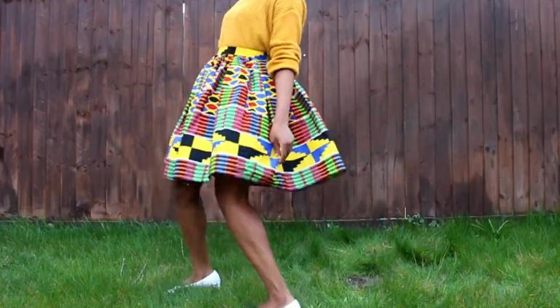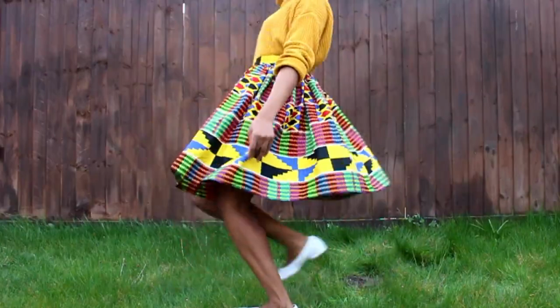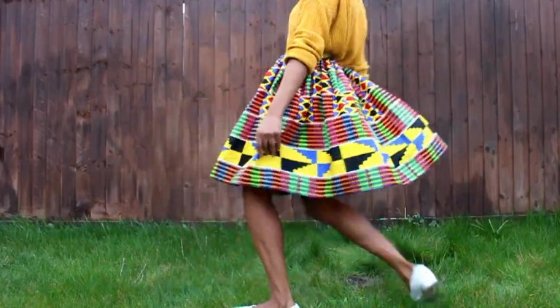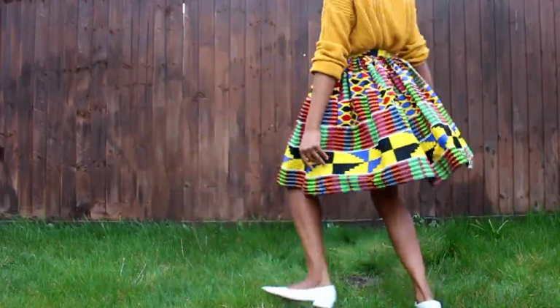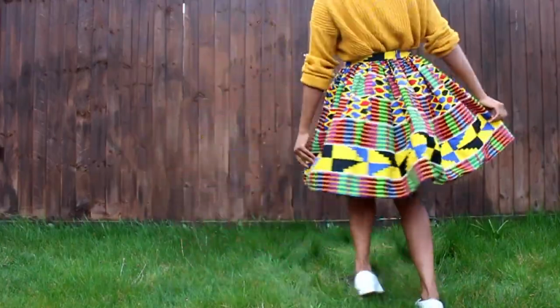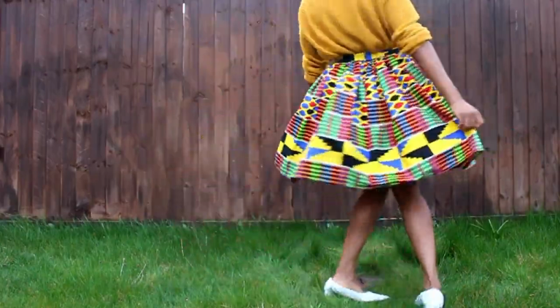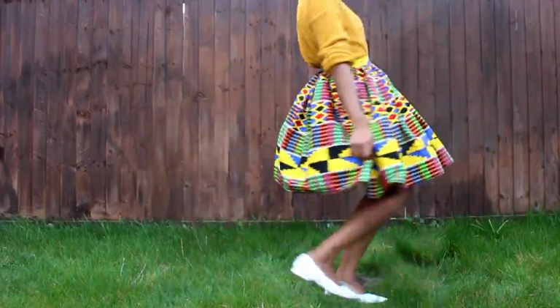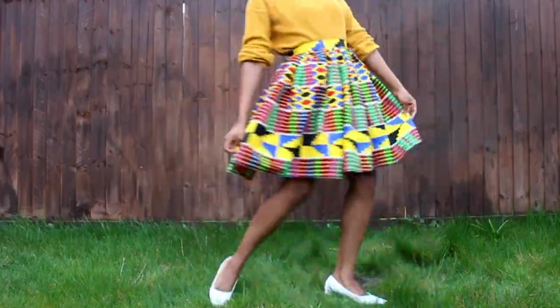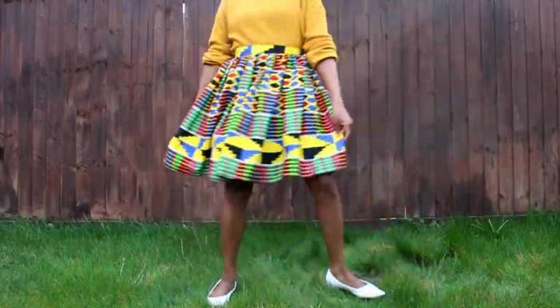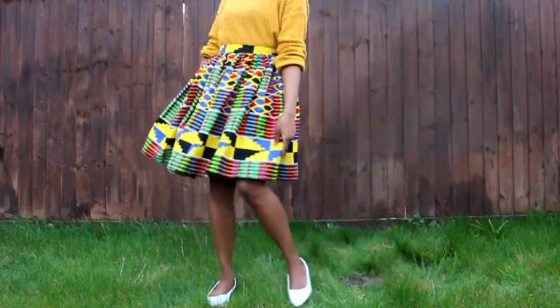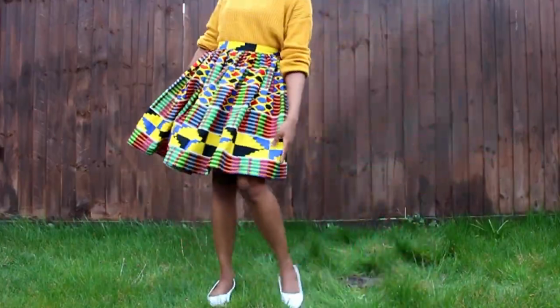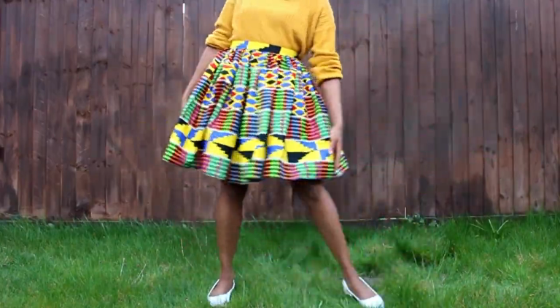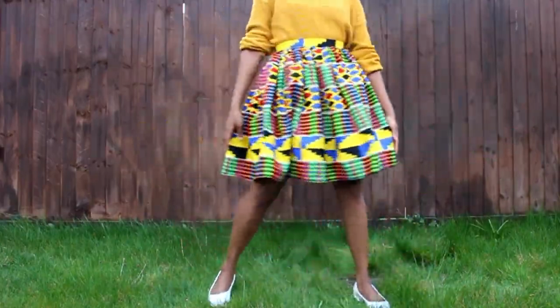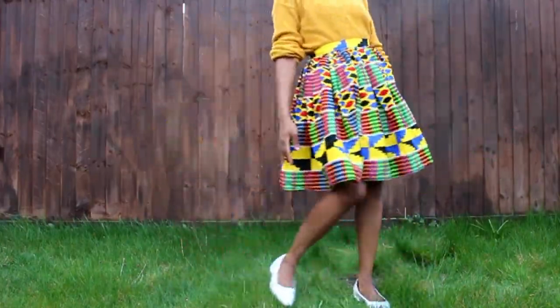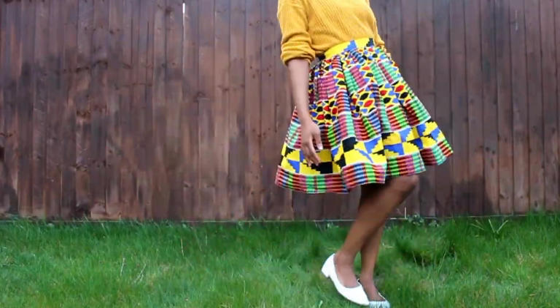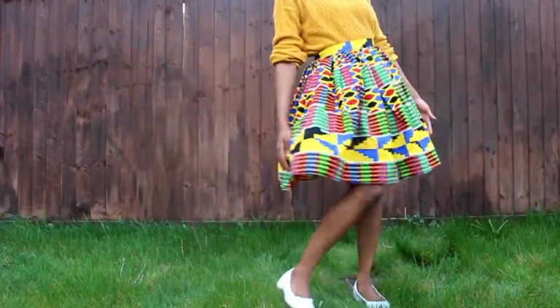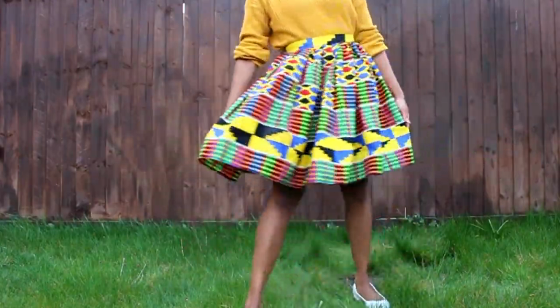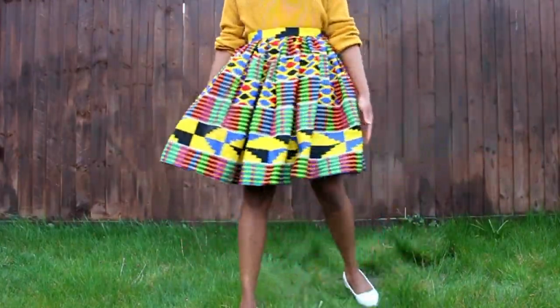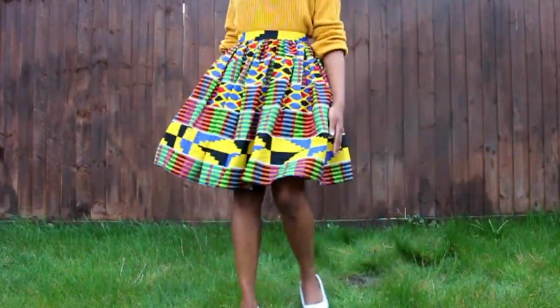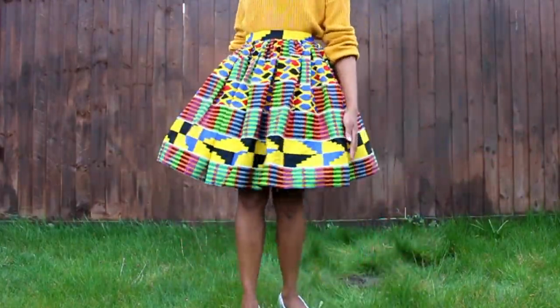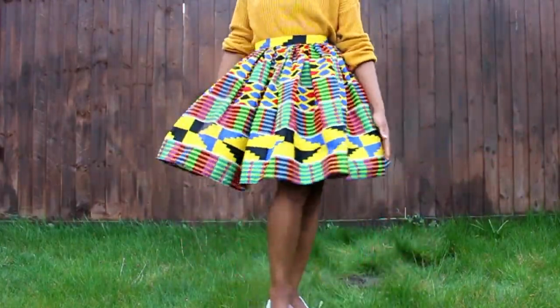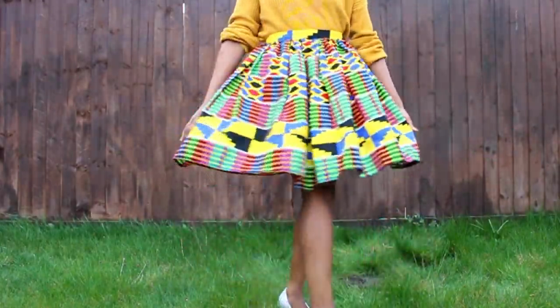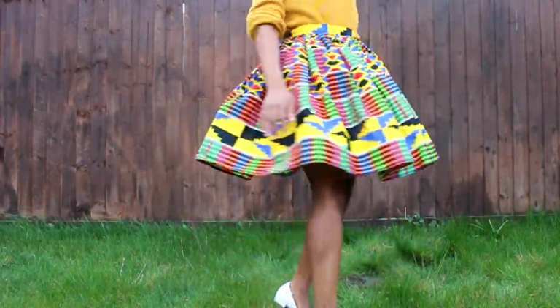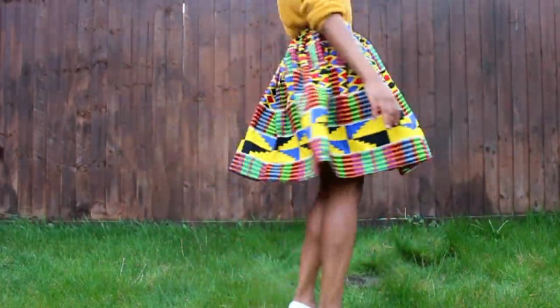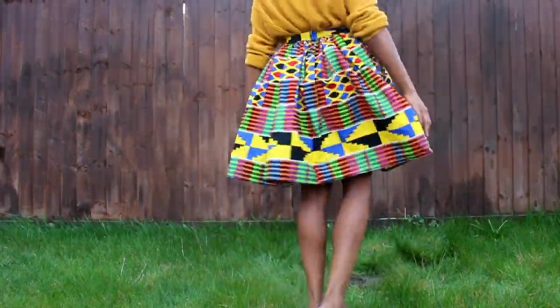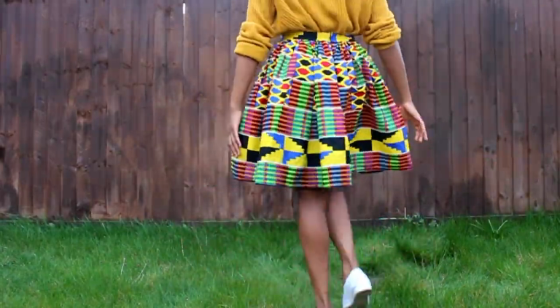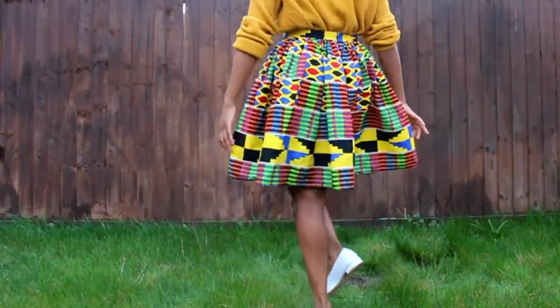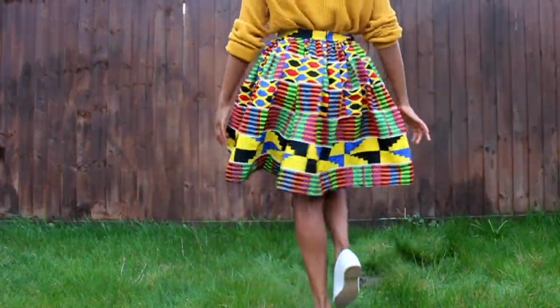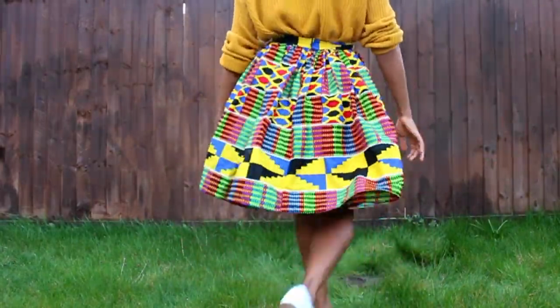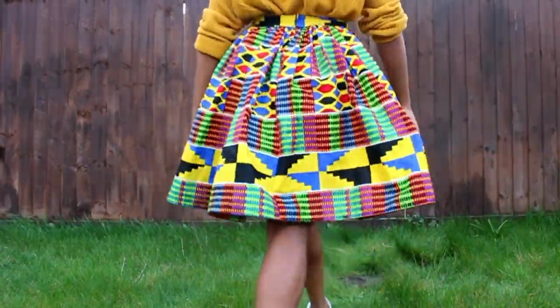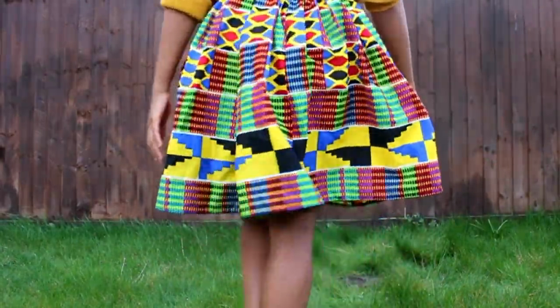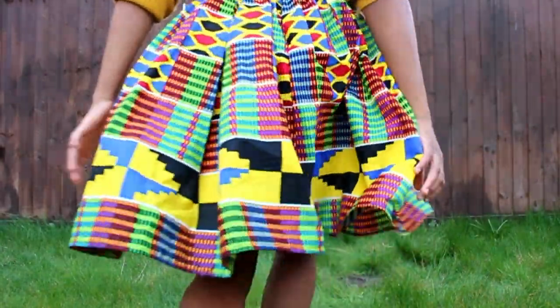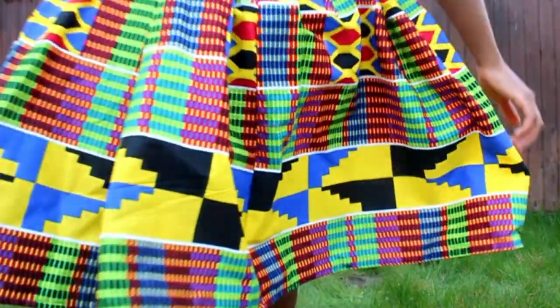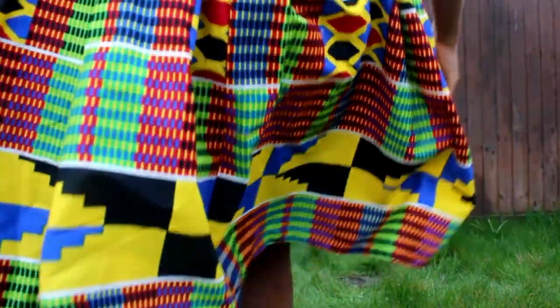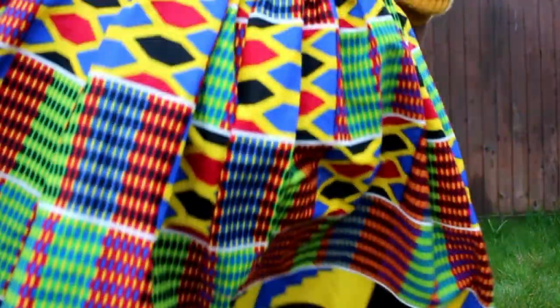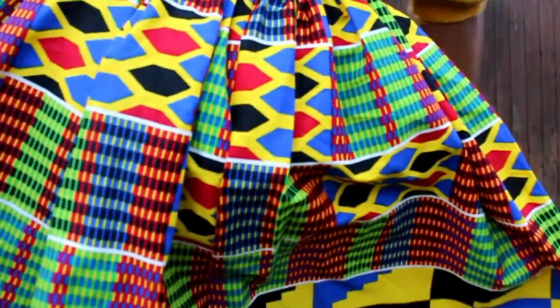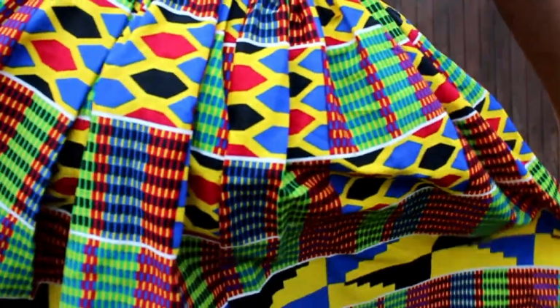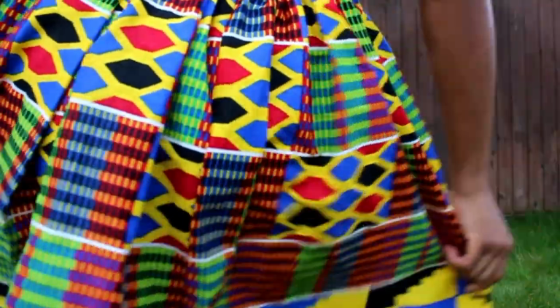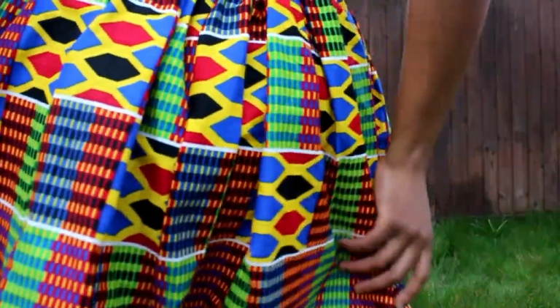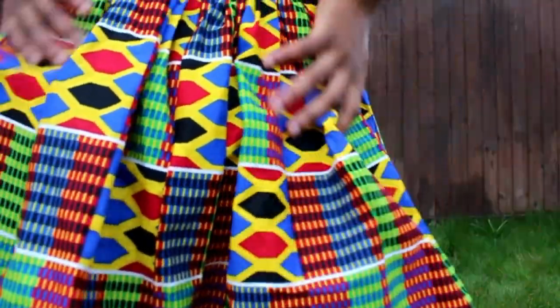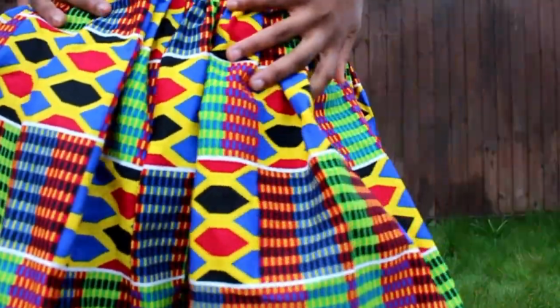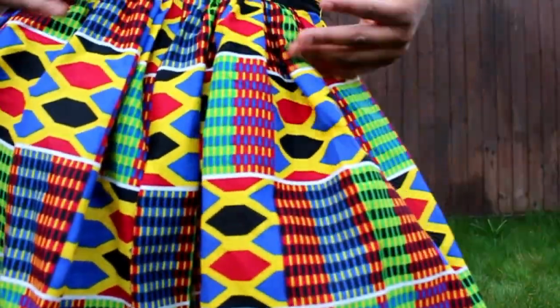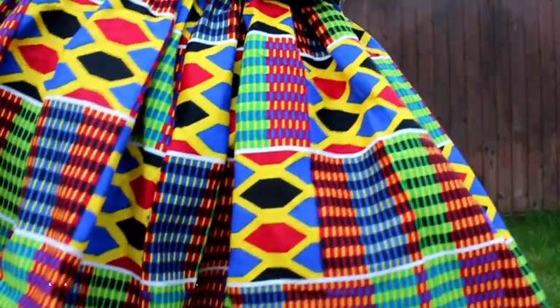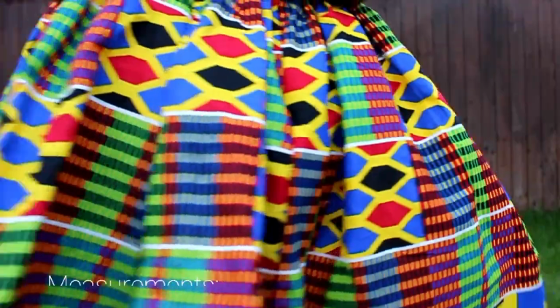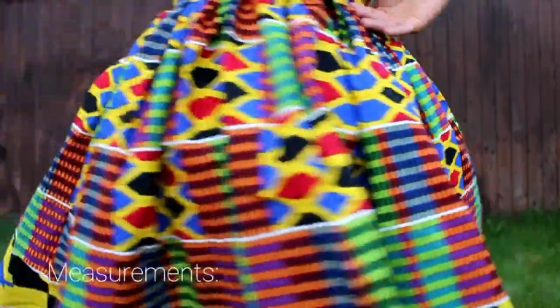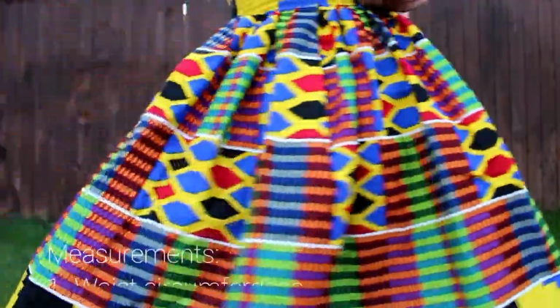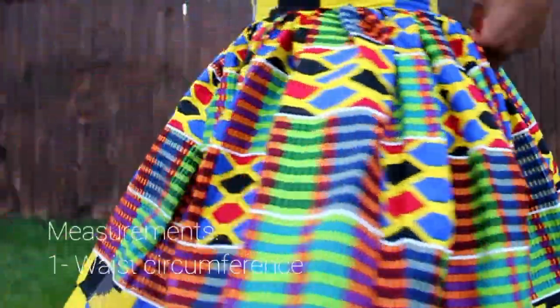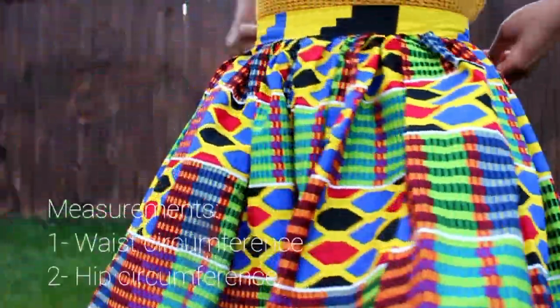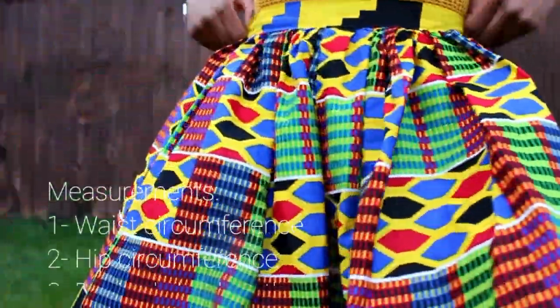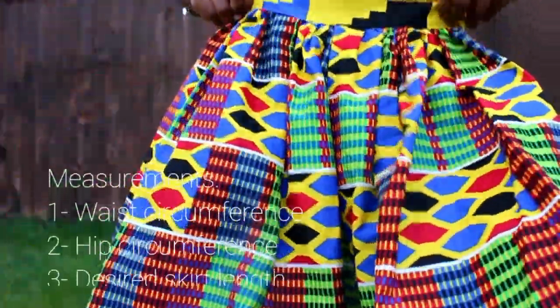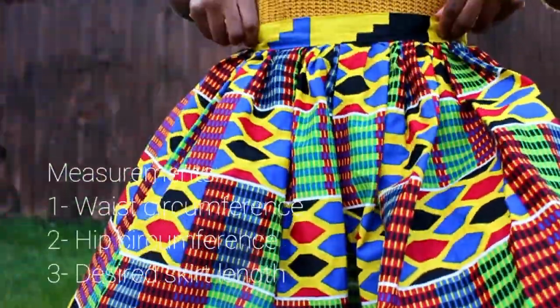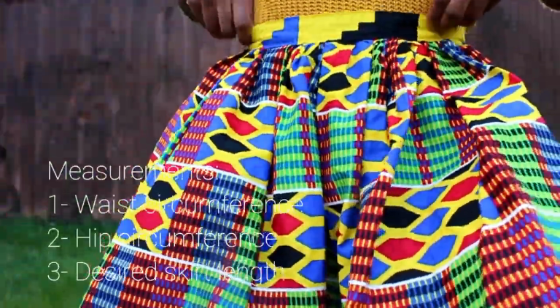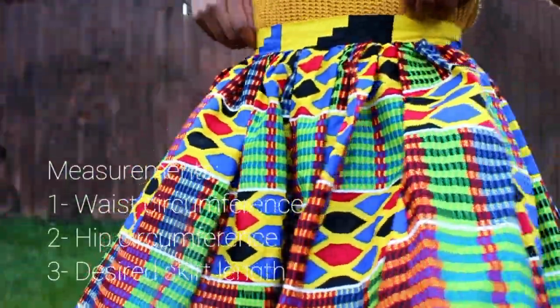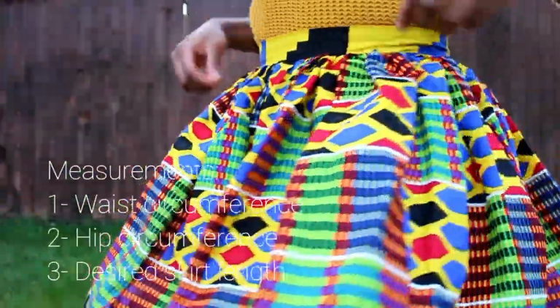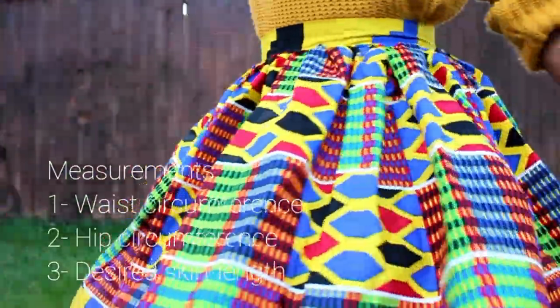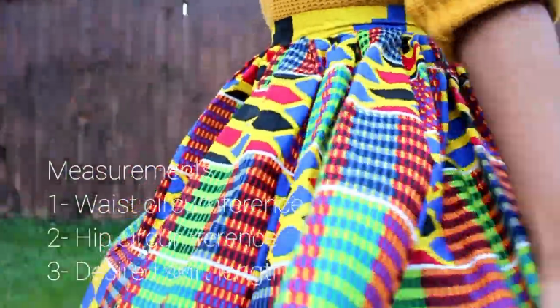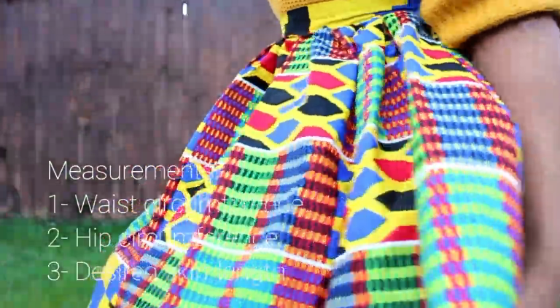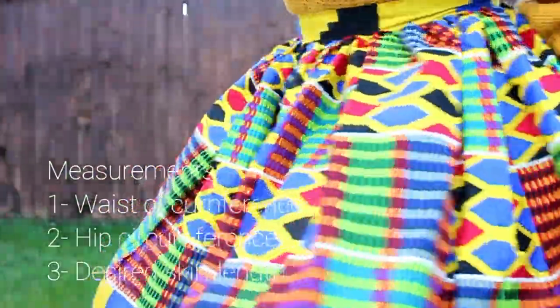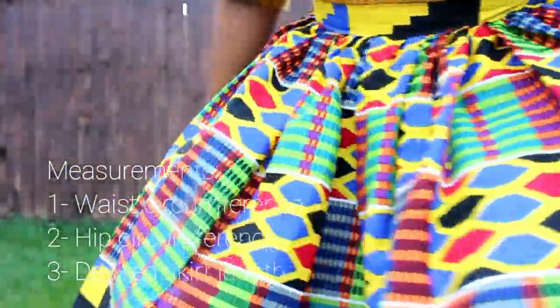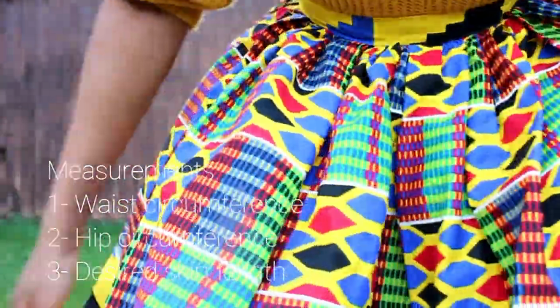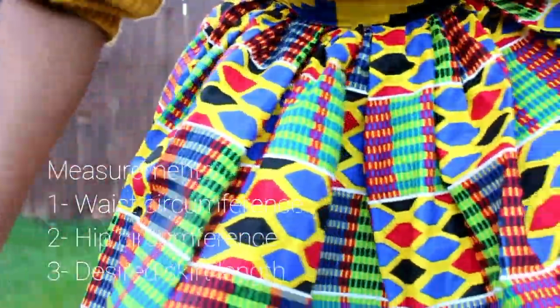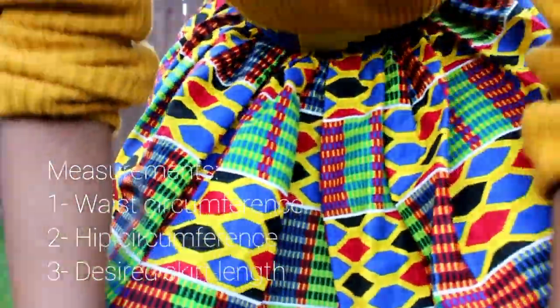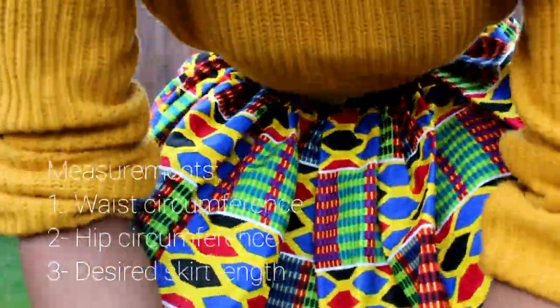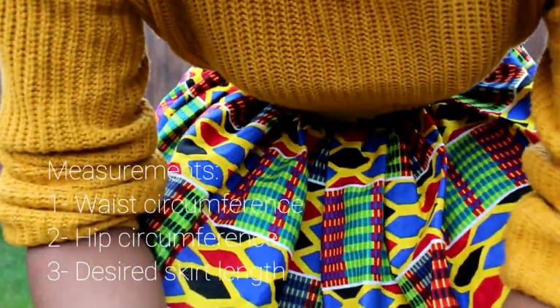Hi wonderfully created, welcome back to Created I Am. Today we're going to sew a simple ruffle skirt.